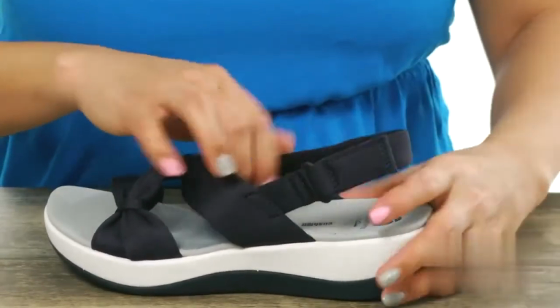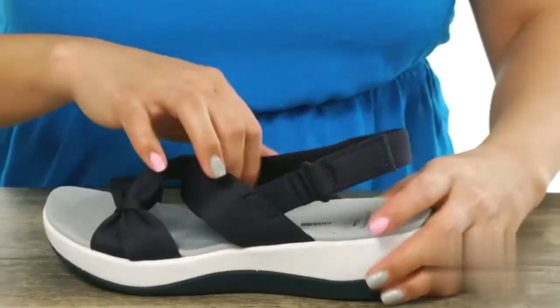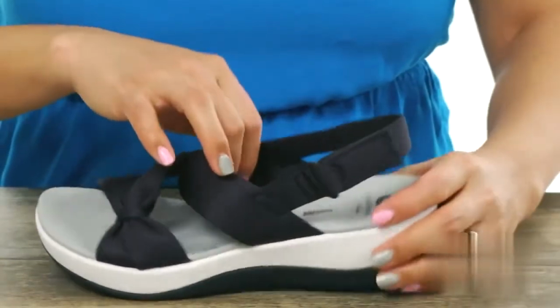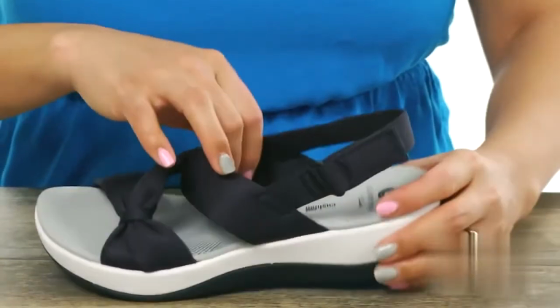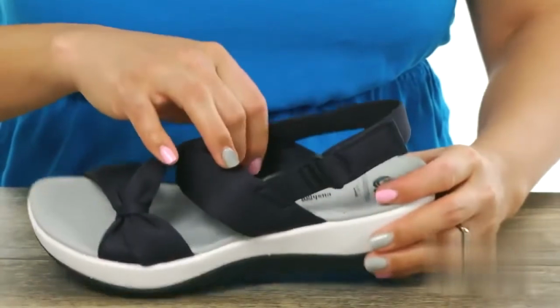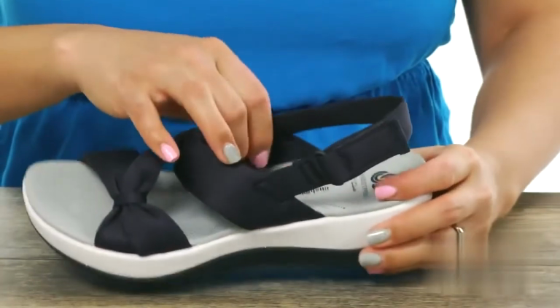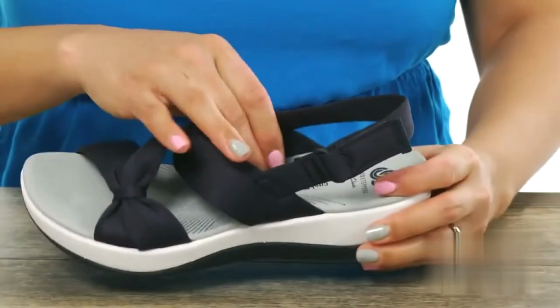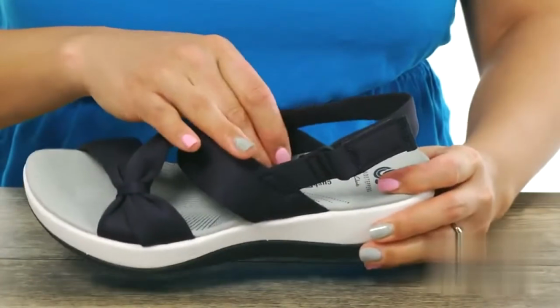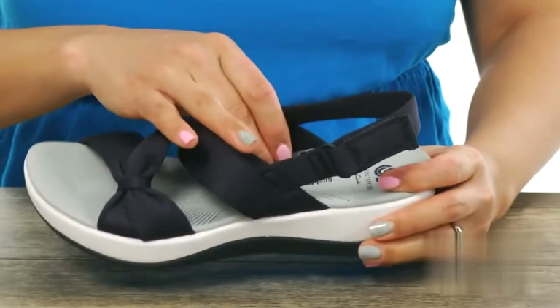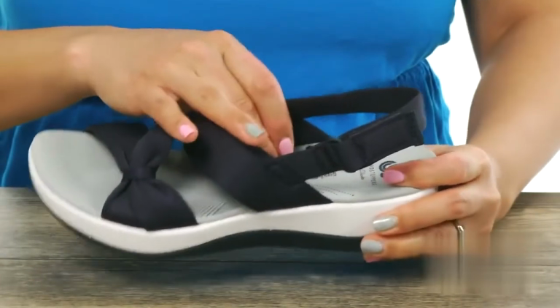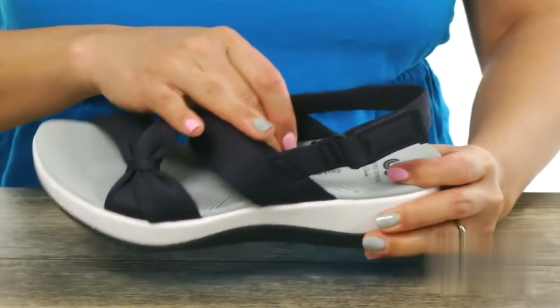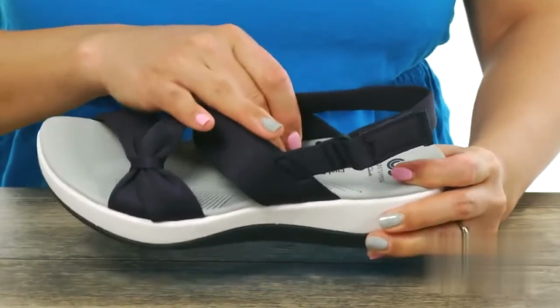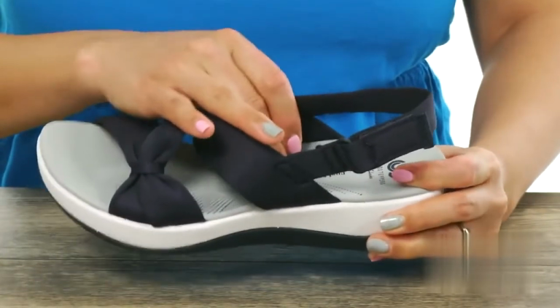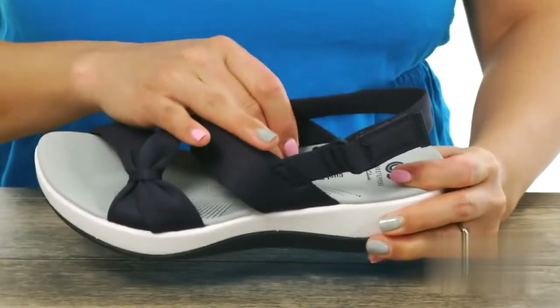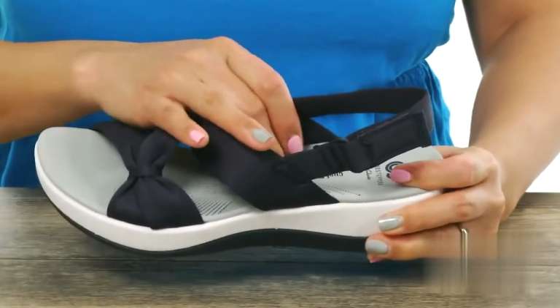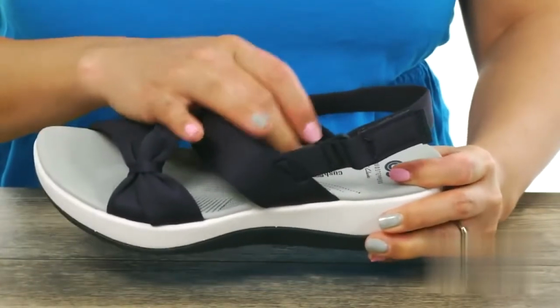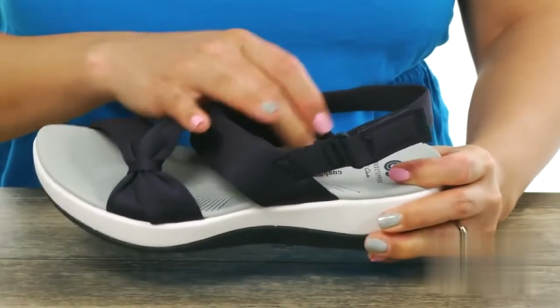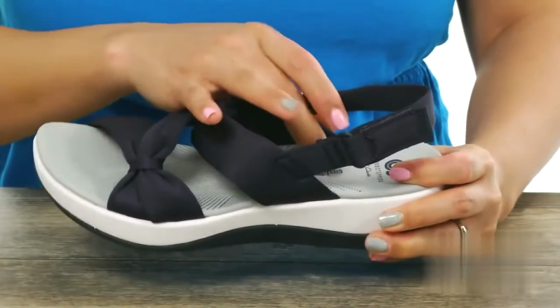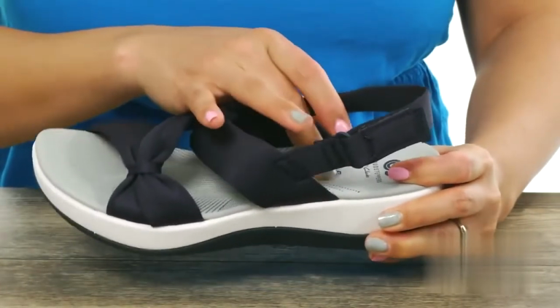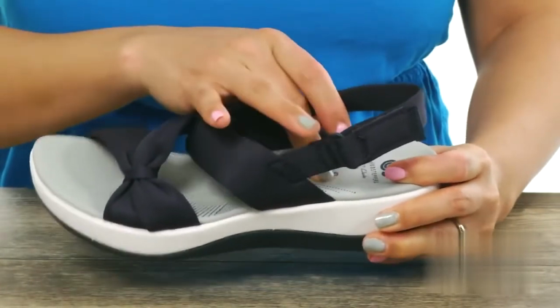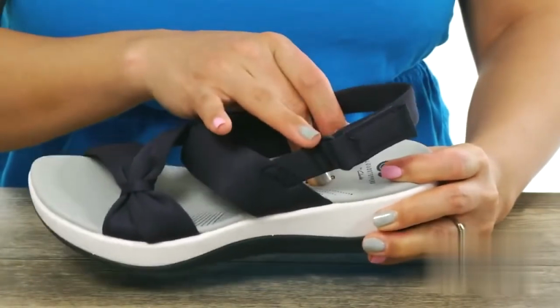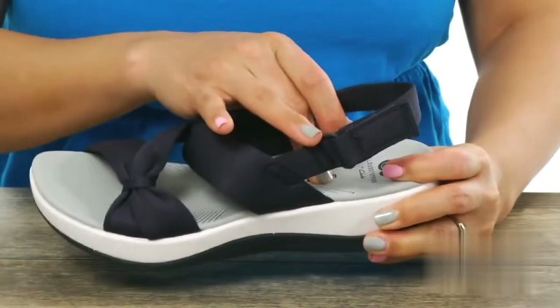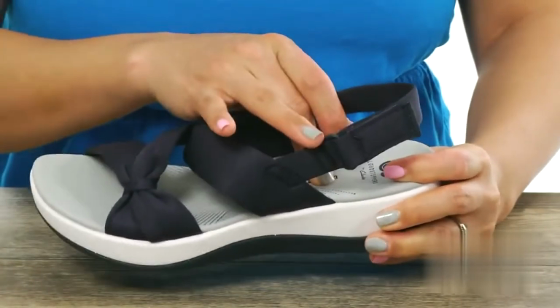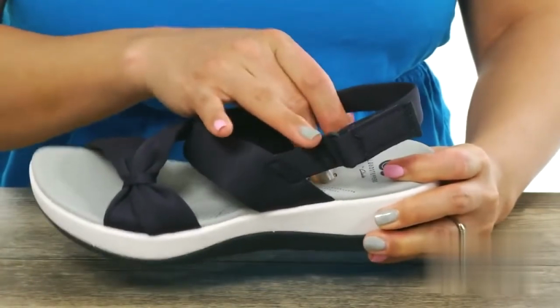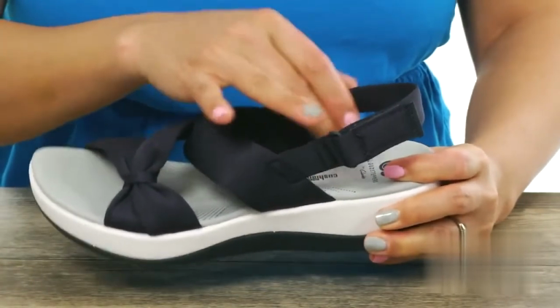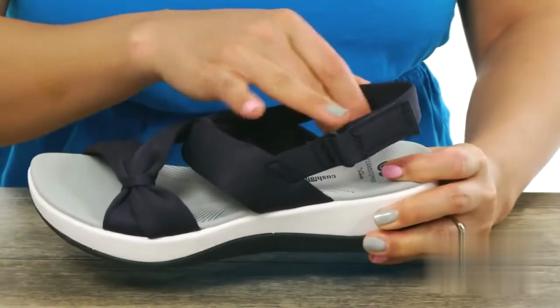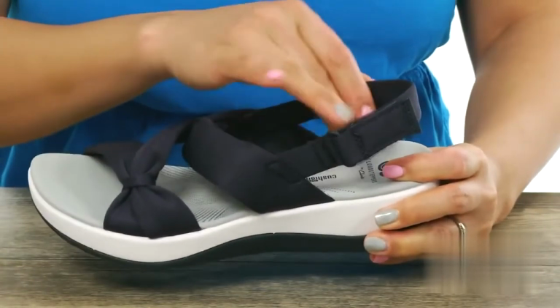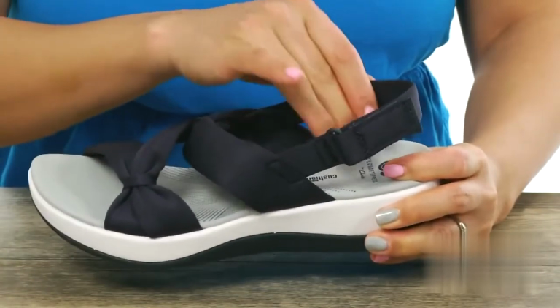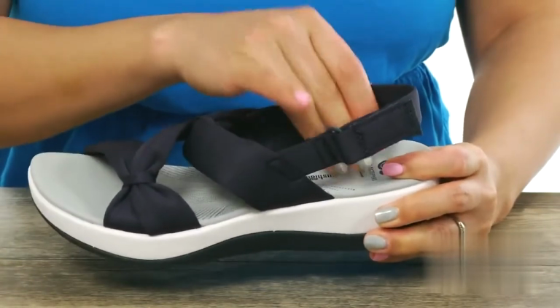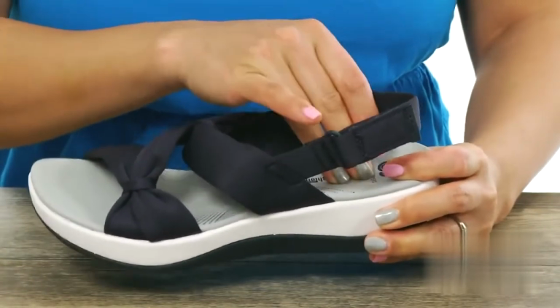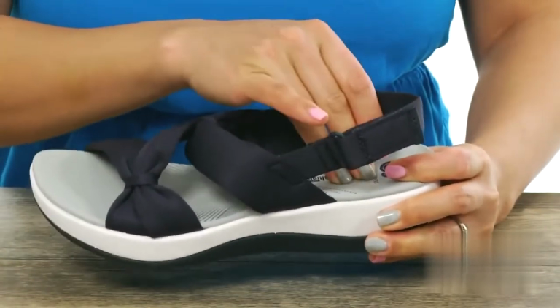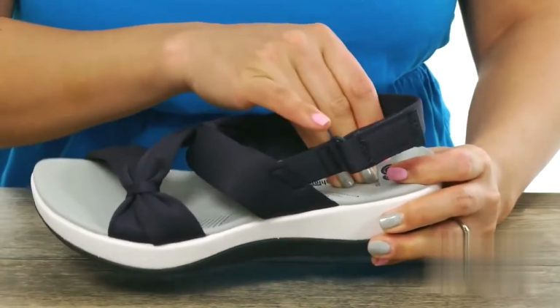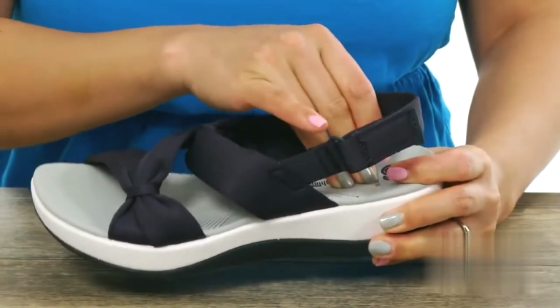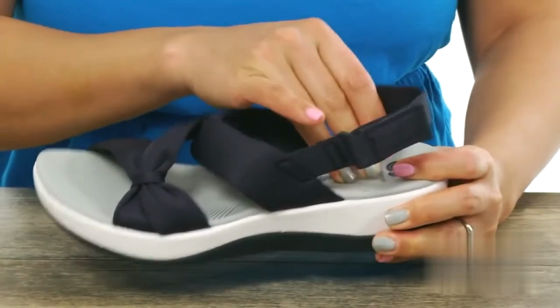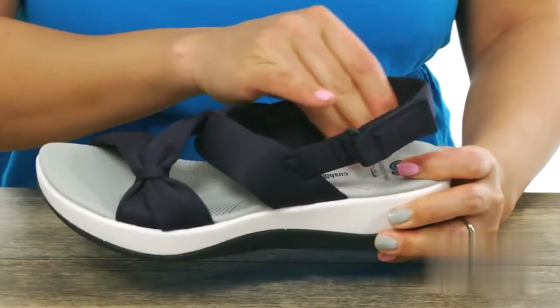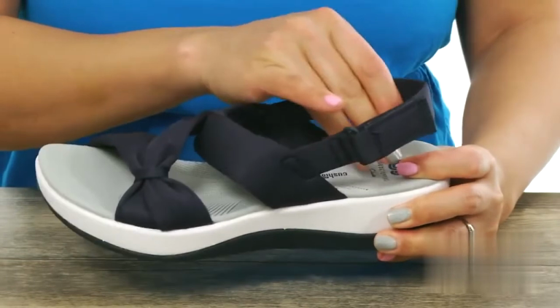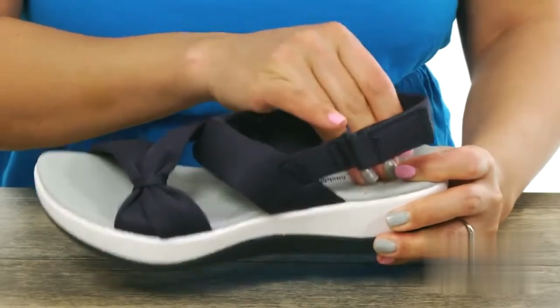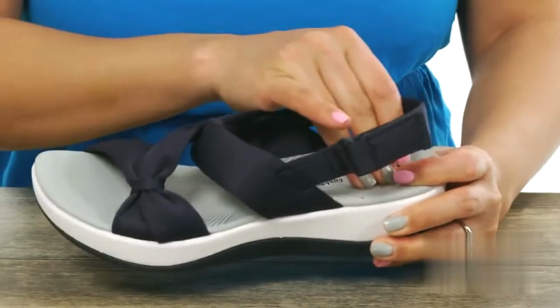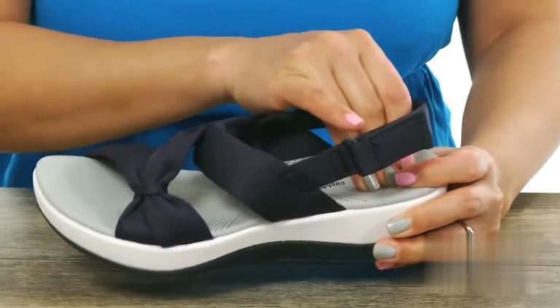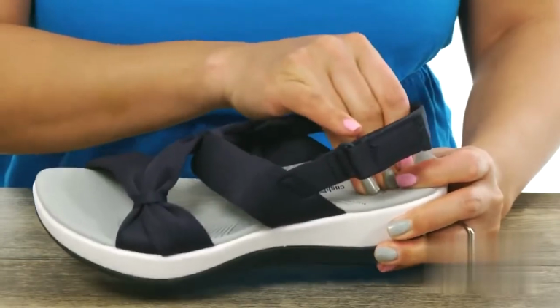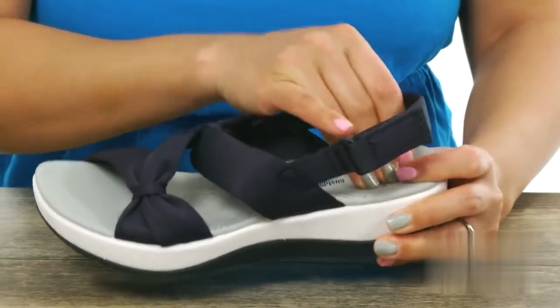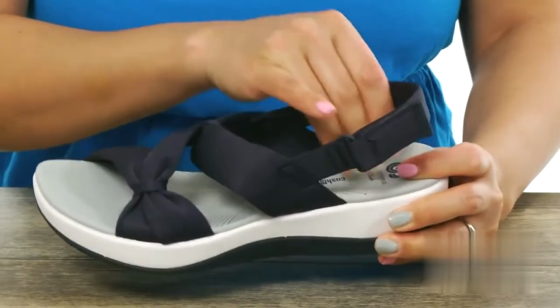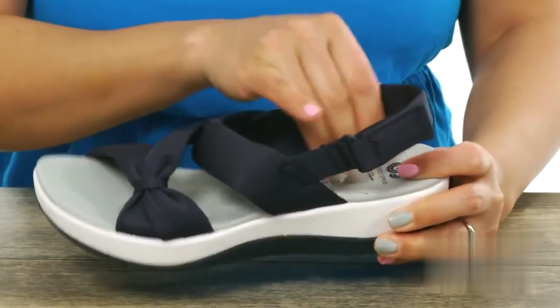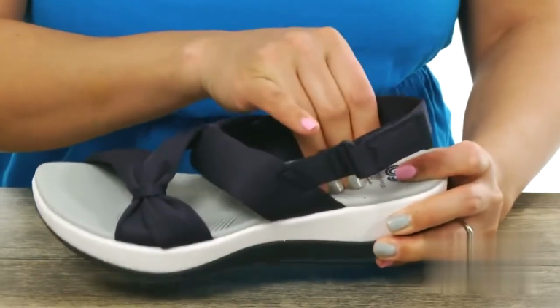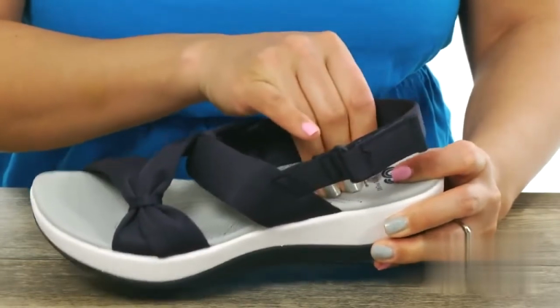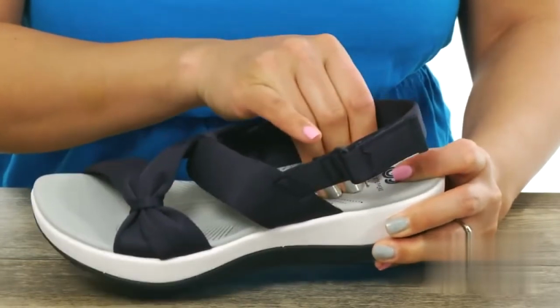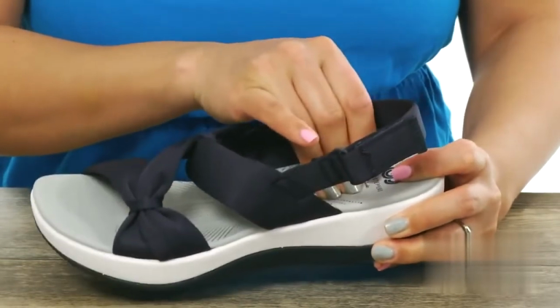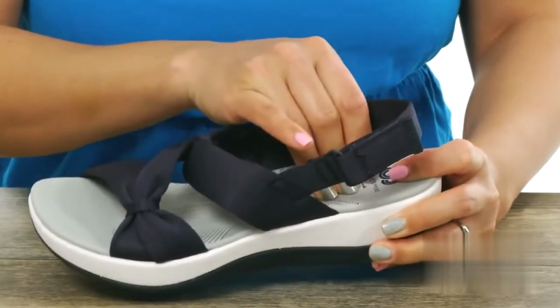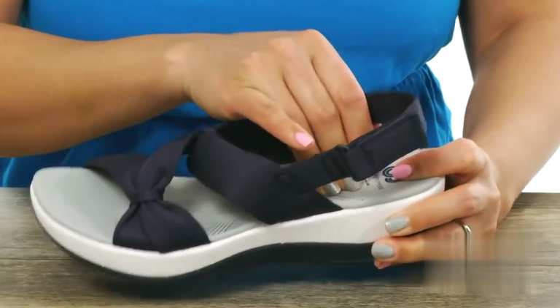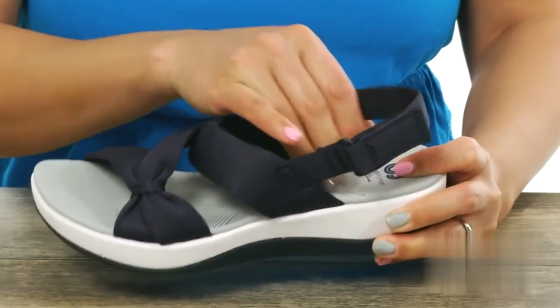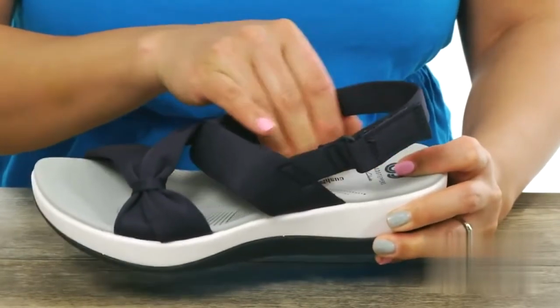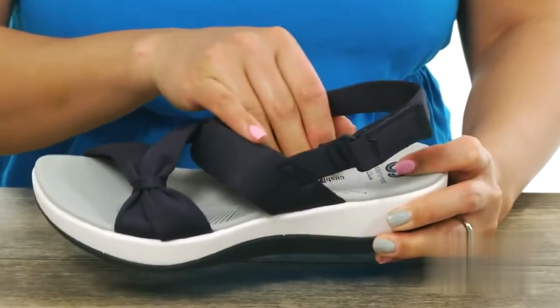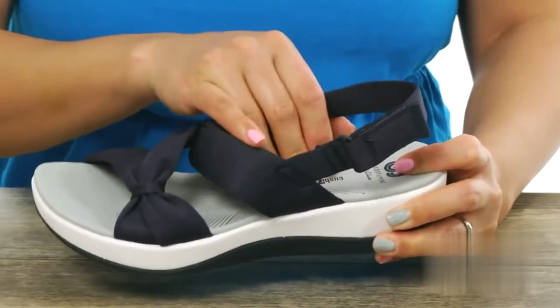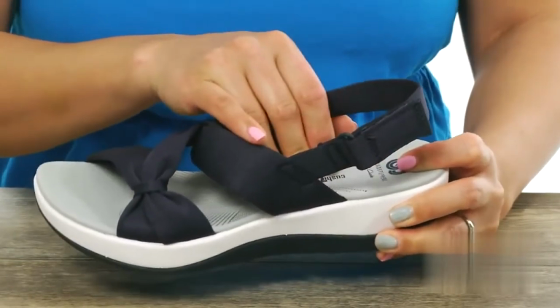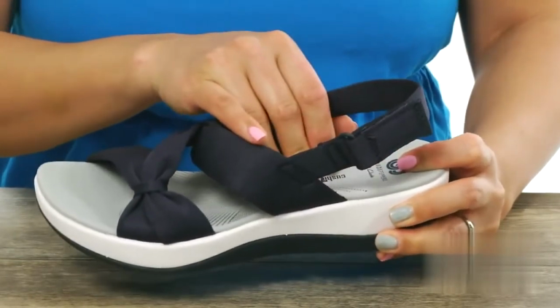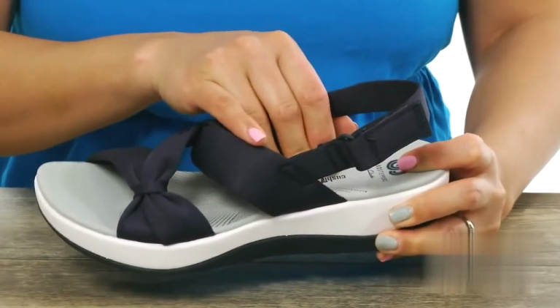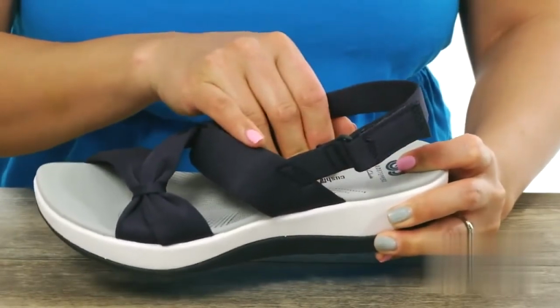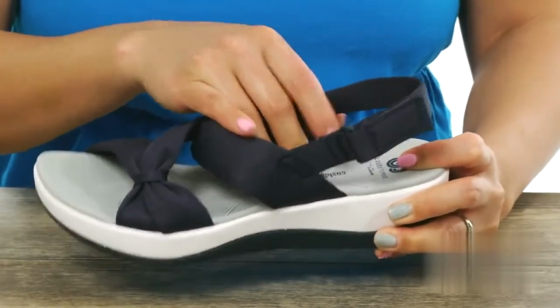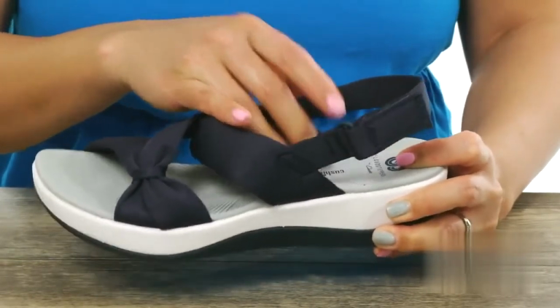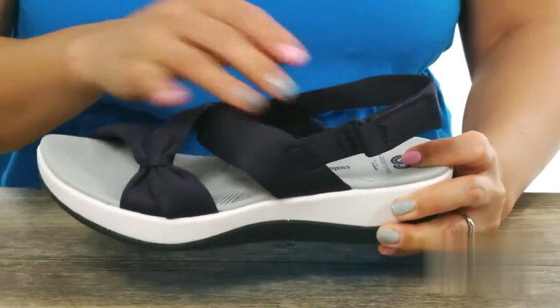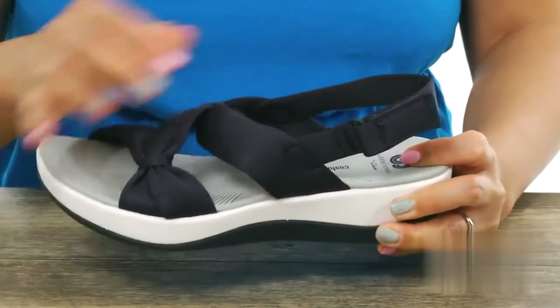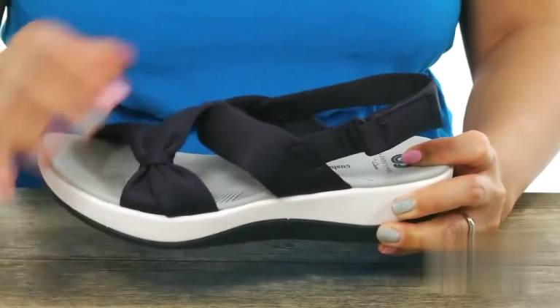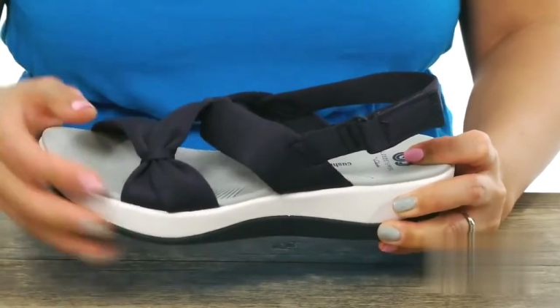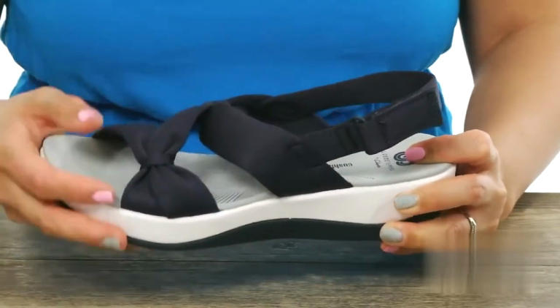The inside also has a cushion soft technology with OrthoLite footbed. It's super squishy and I love how it's gonna feel like you're gonna be walking on clouds.